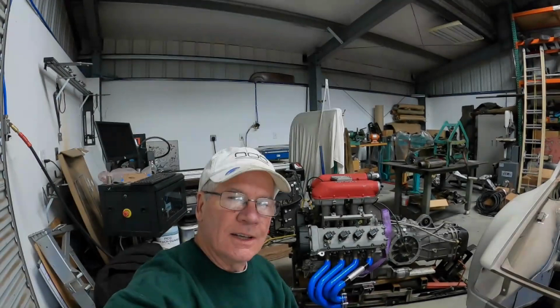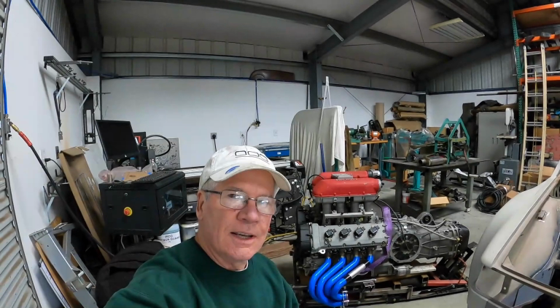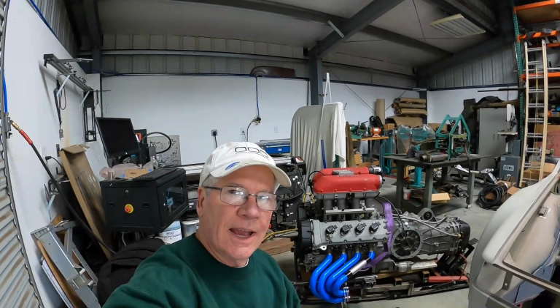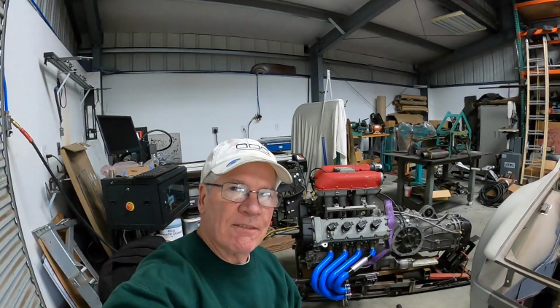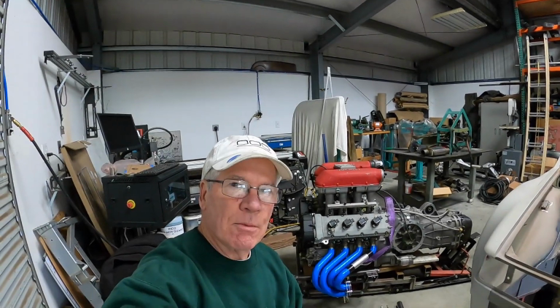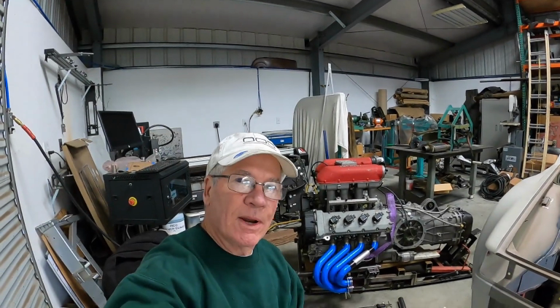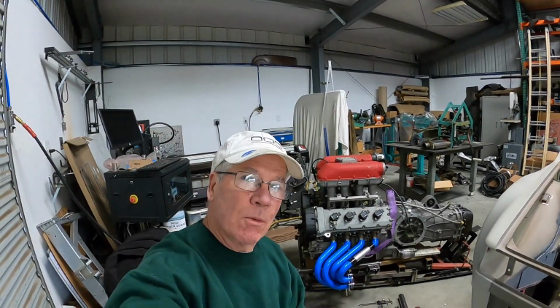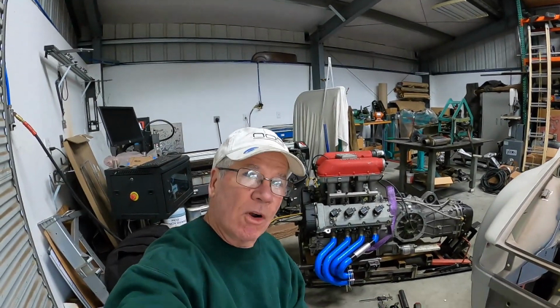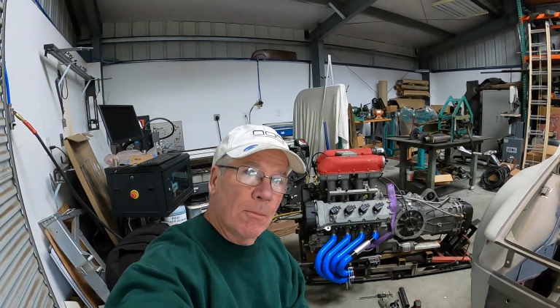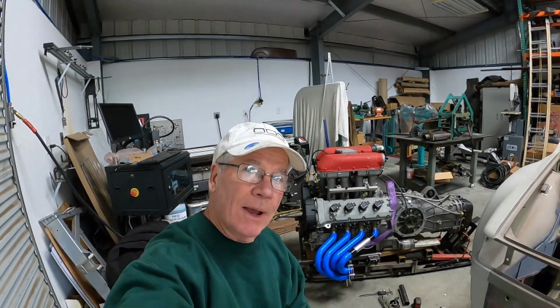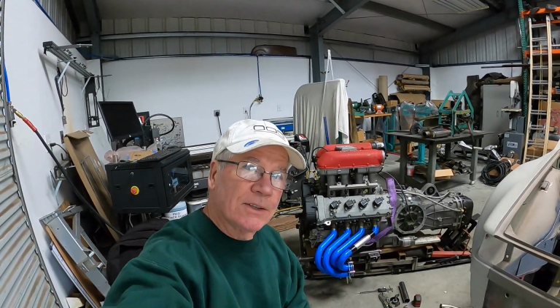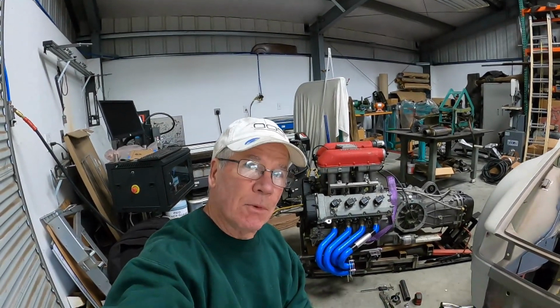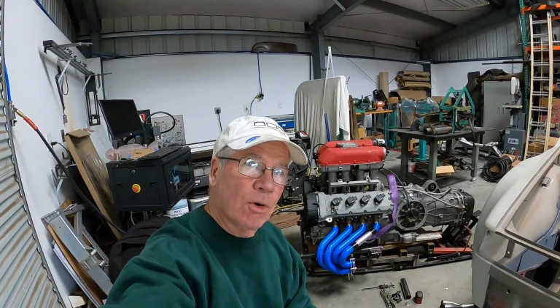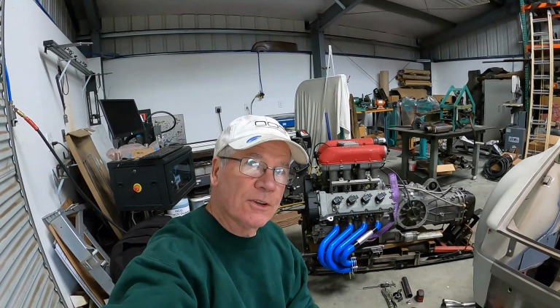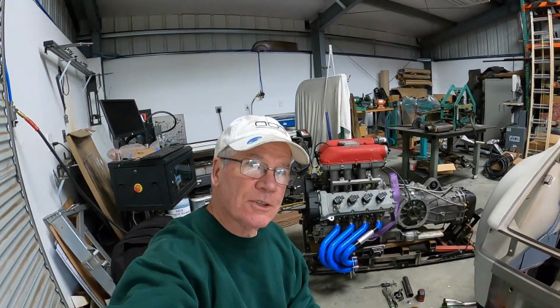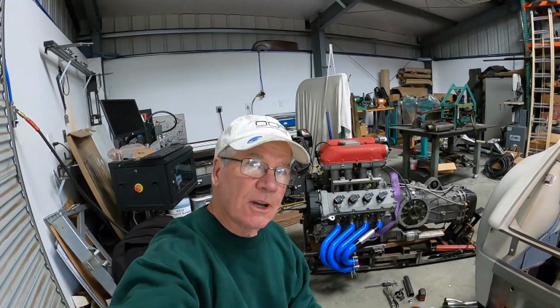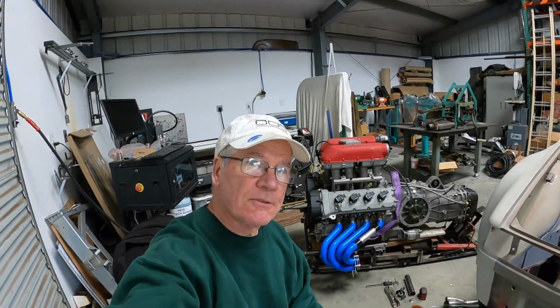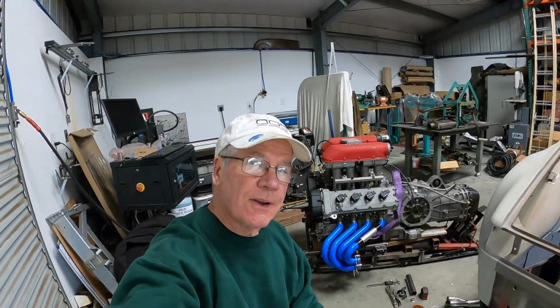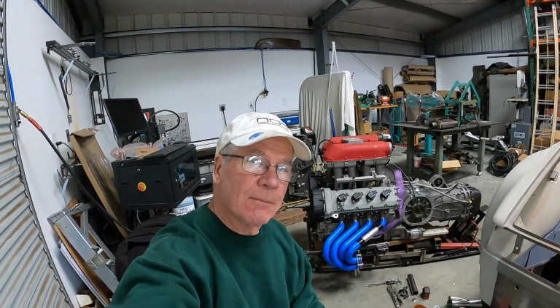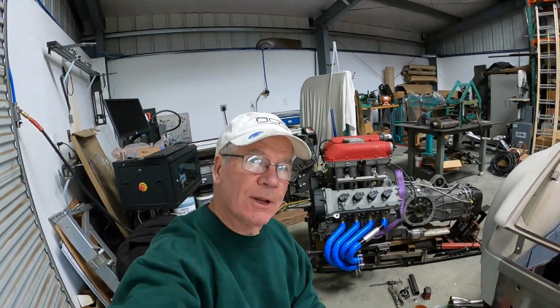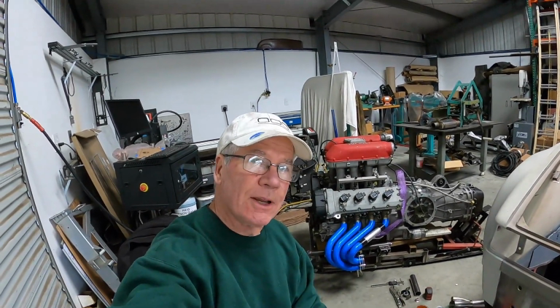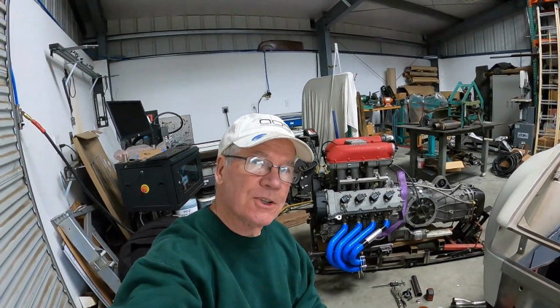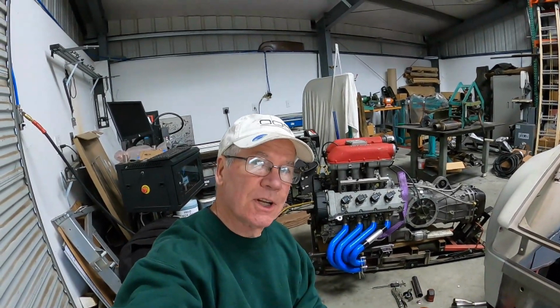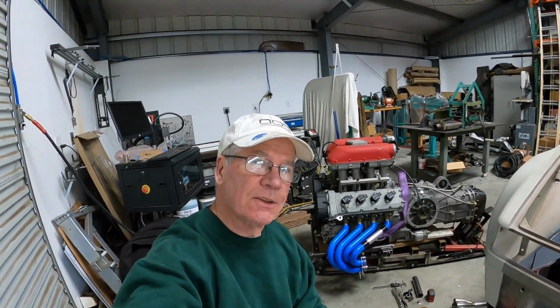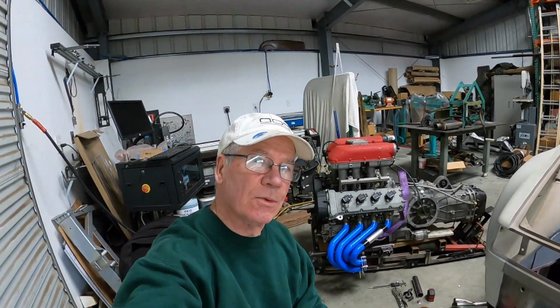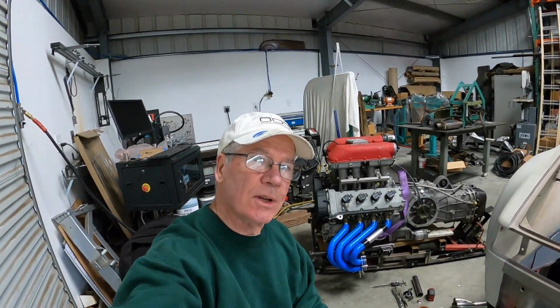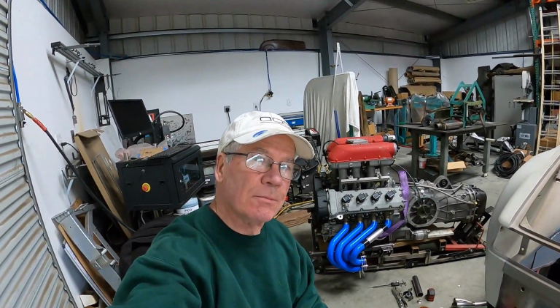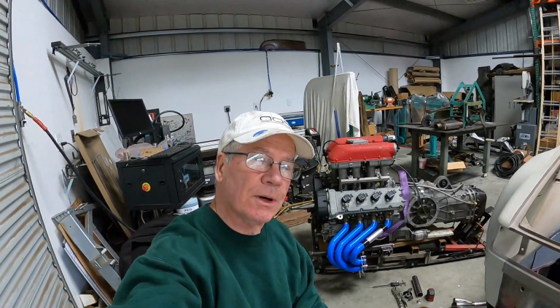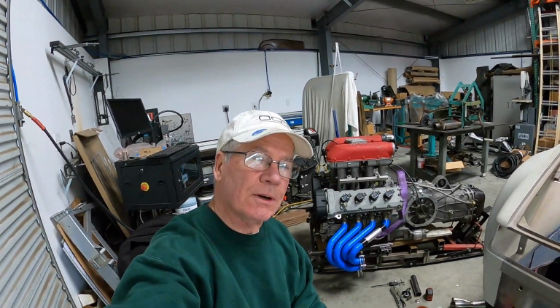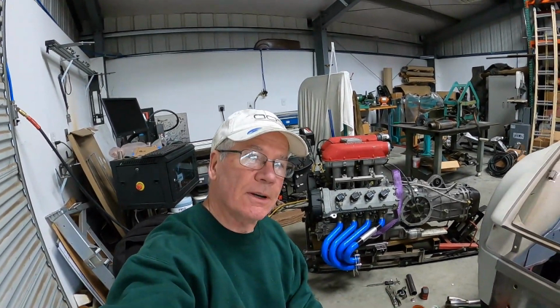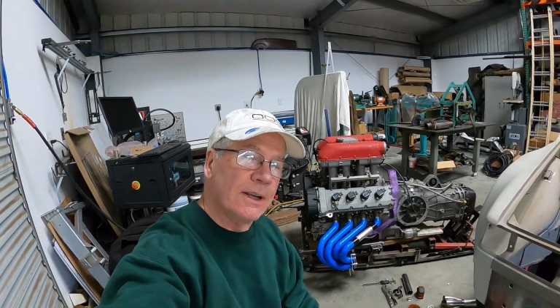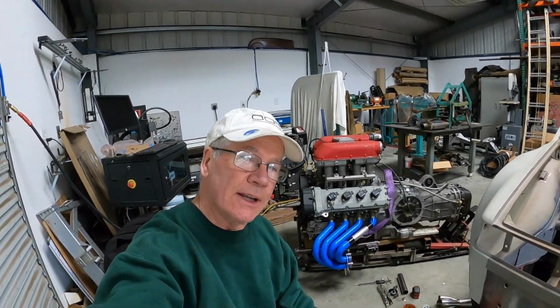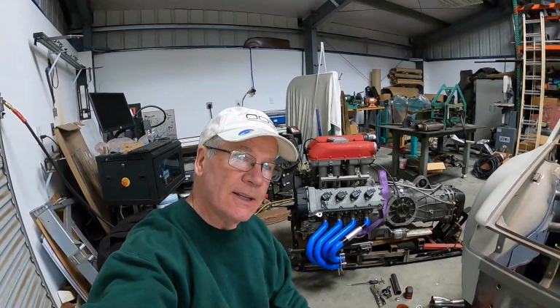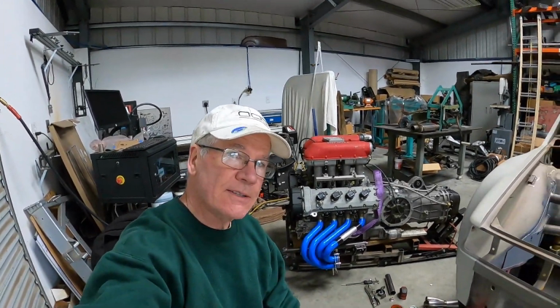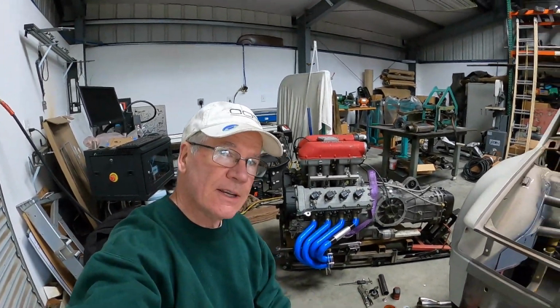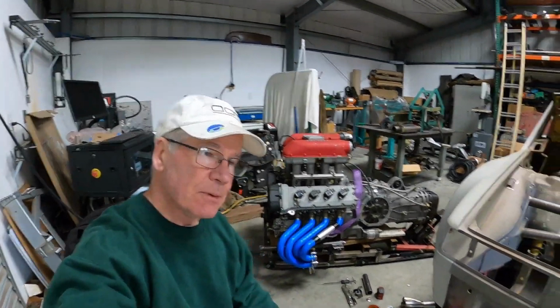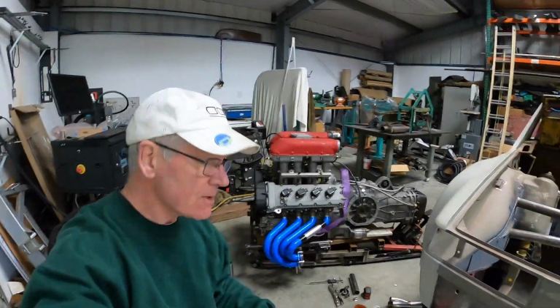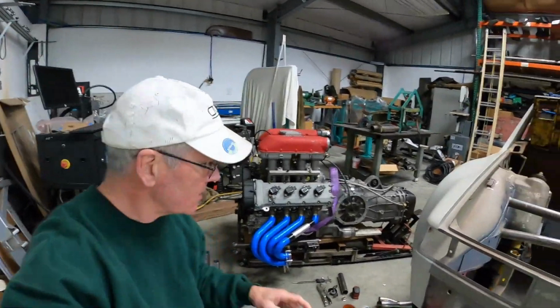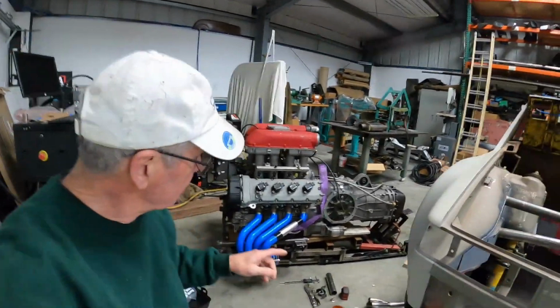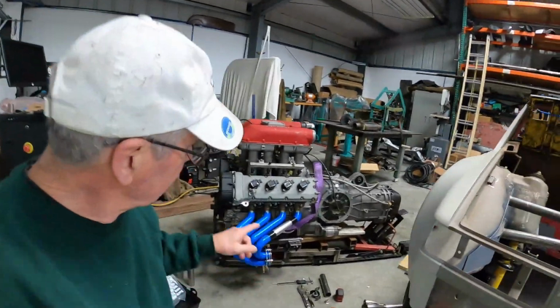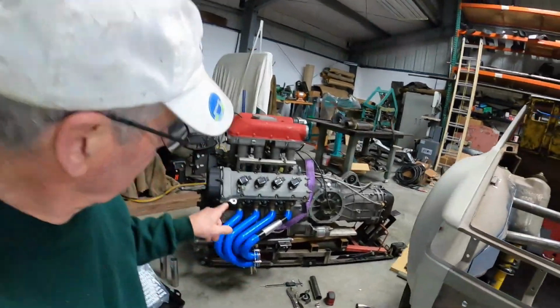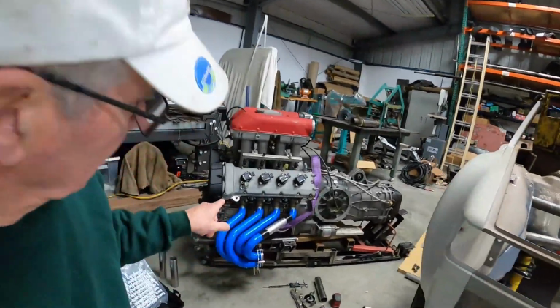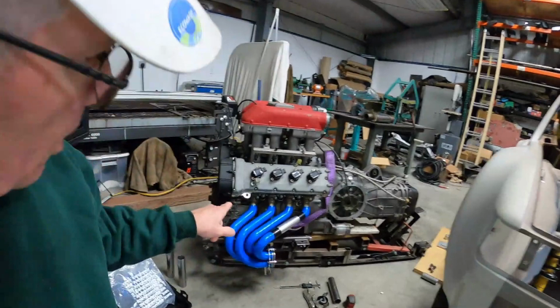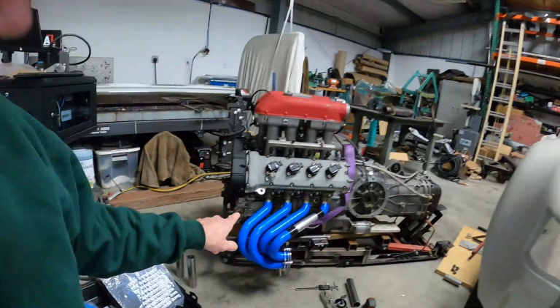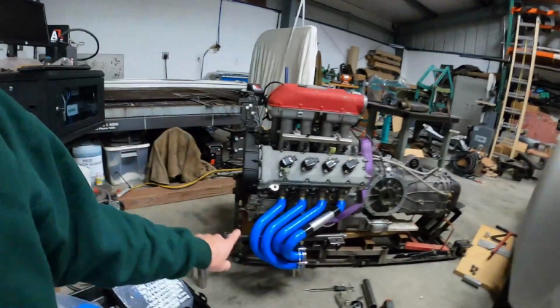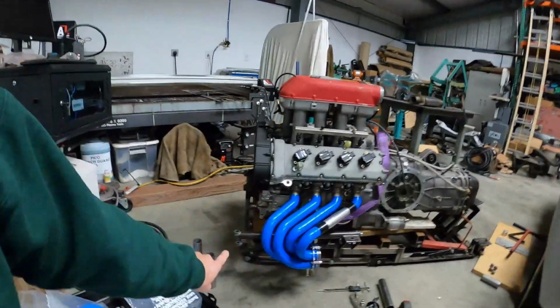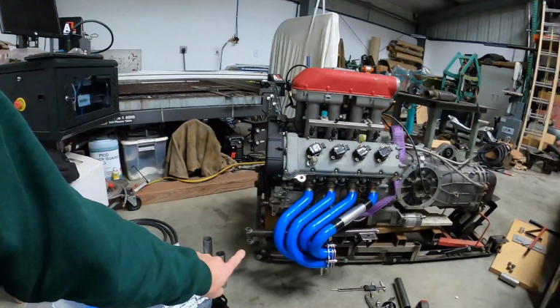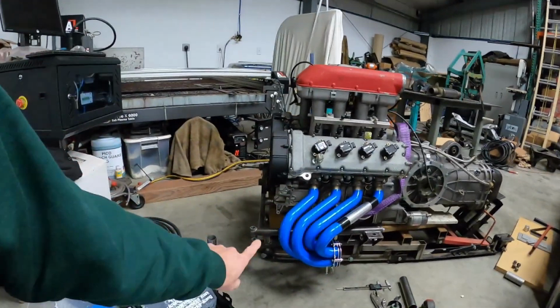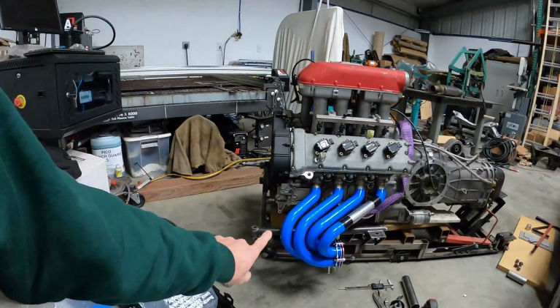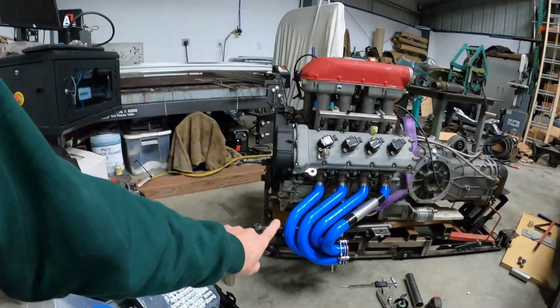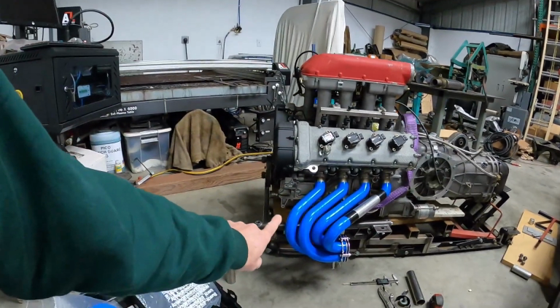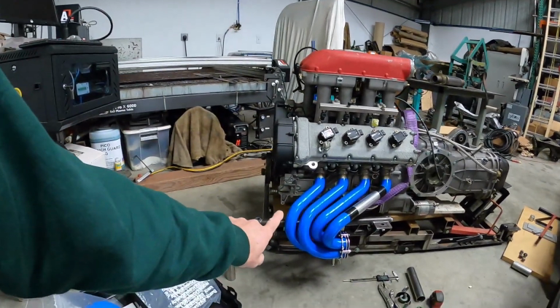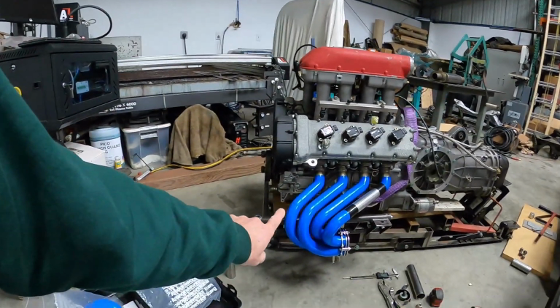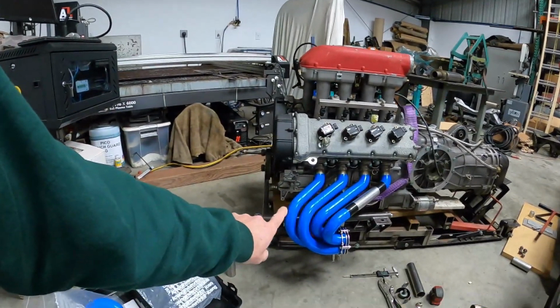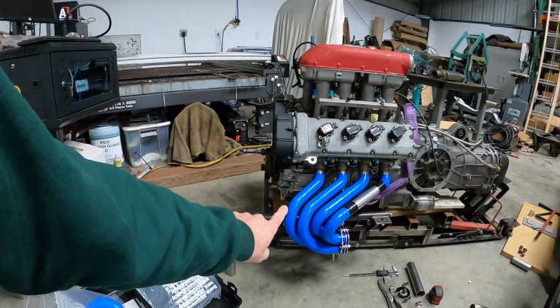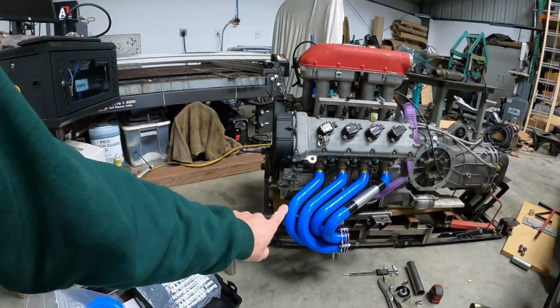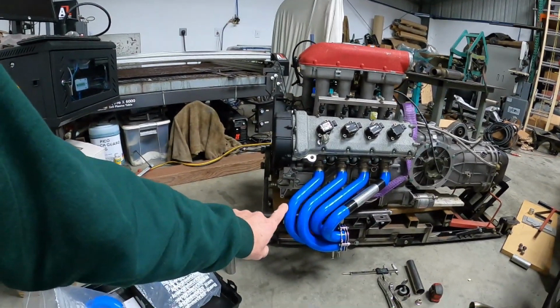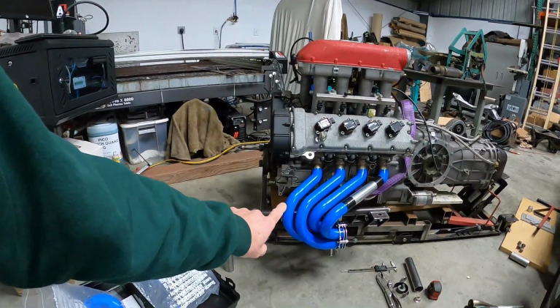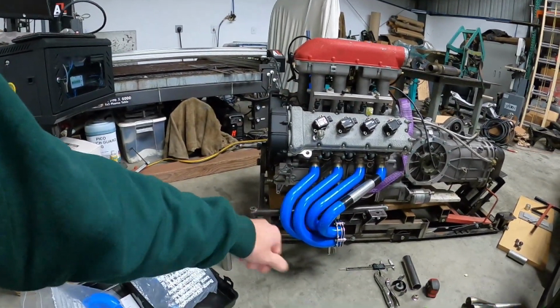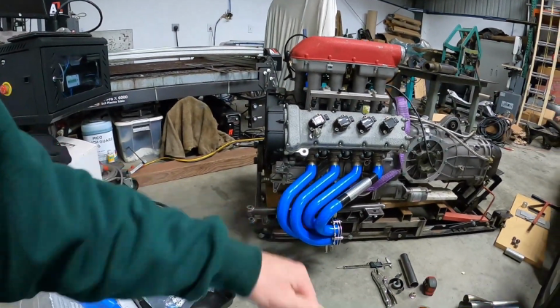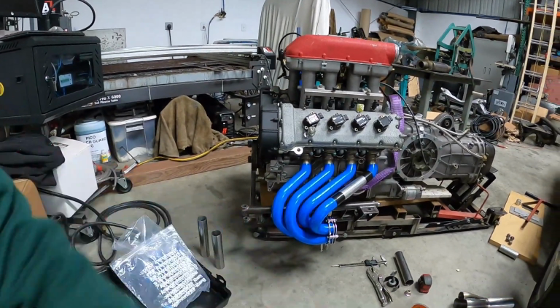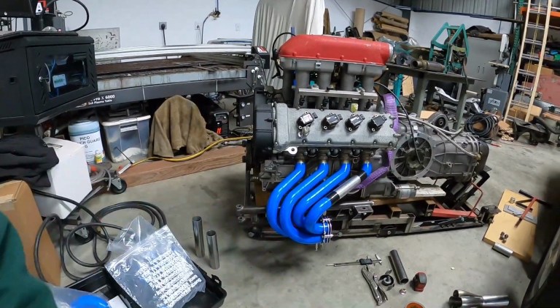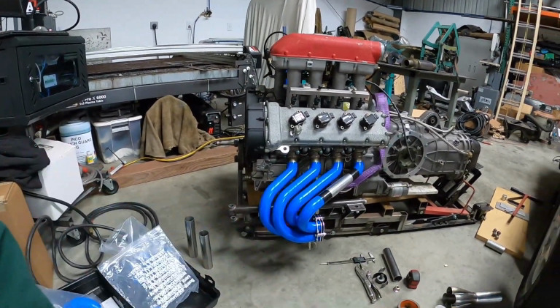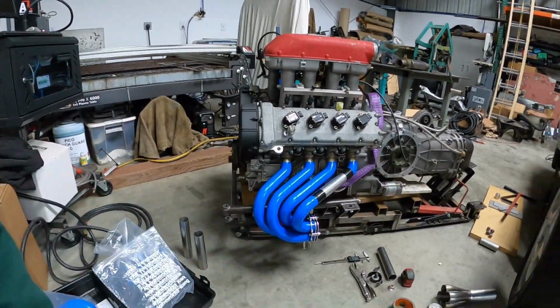Hey everybody, welcome back to more exhaust fabrication at the Red Barn. In this episode, we're going to finish up this side of the headers.